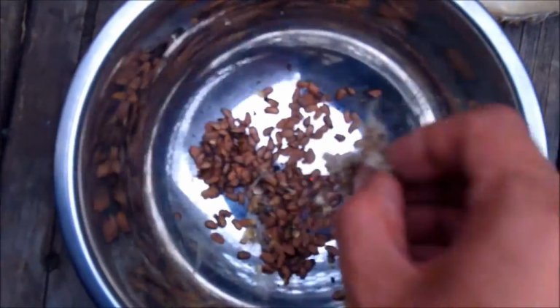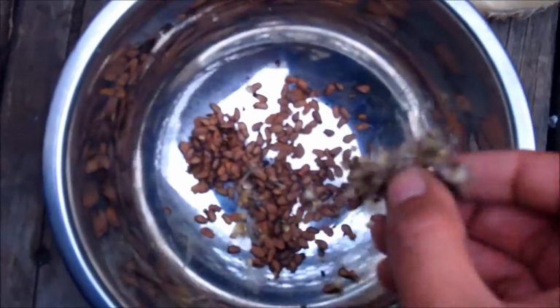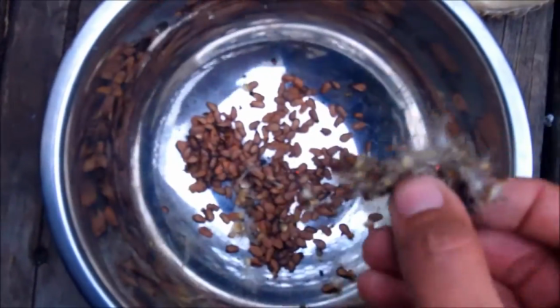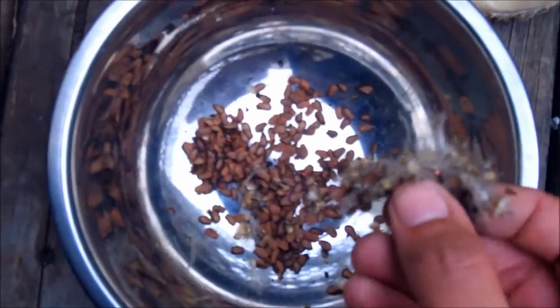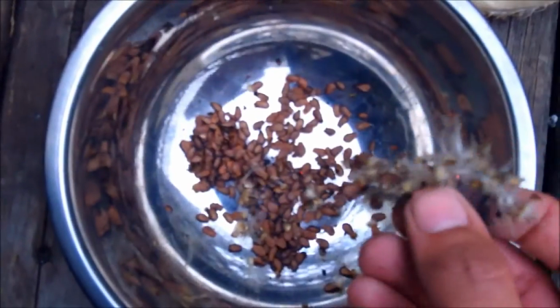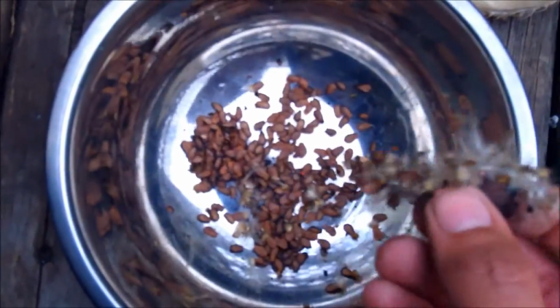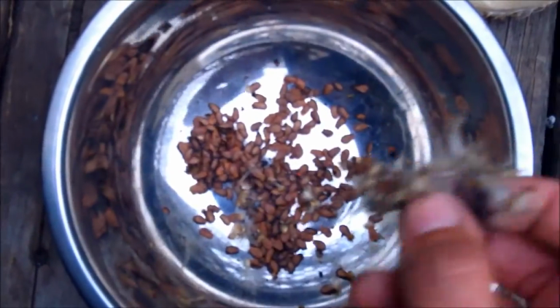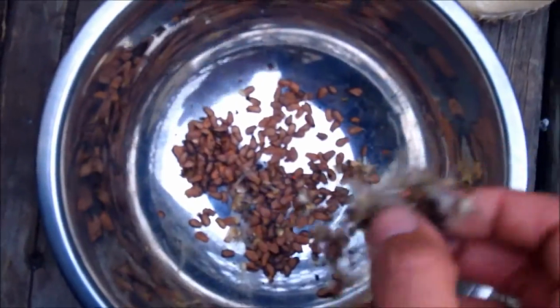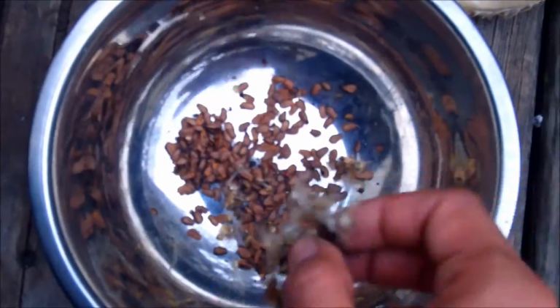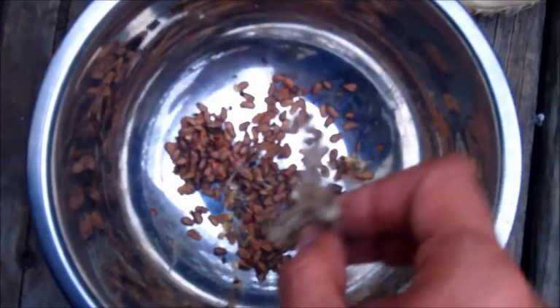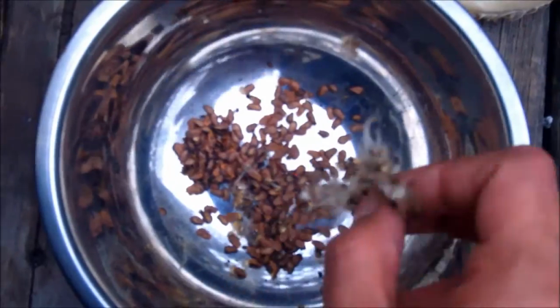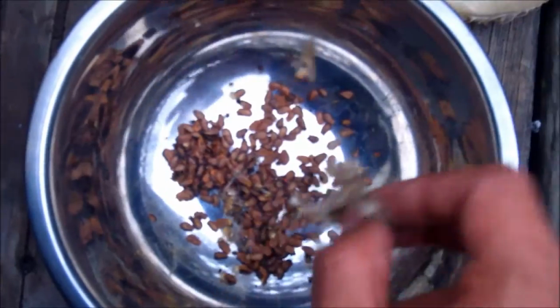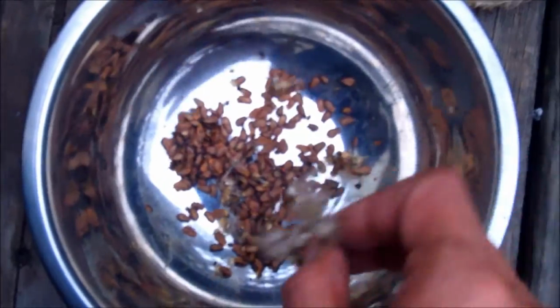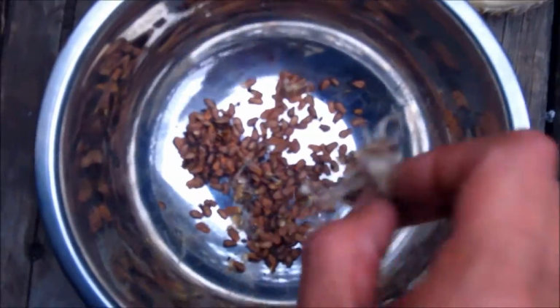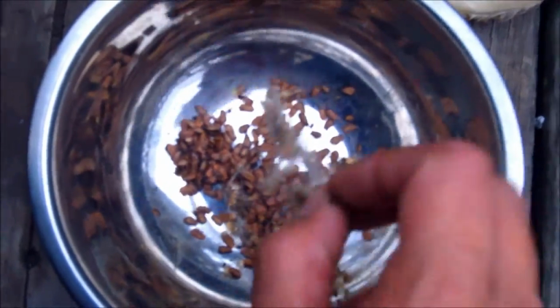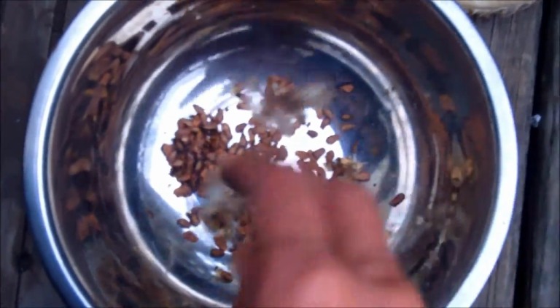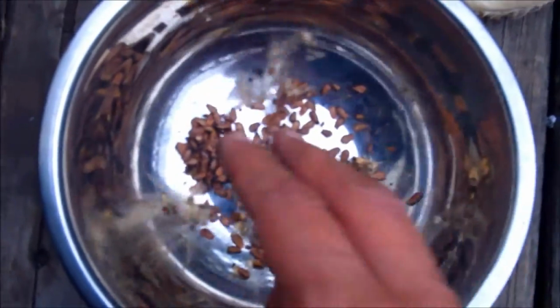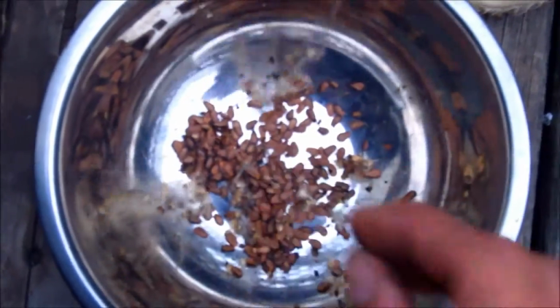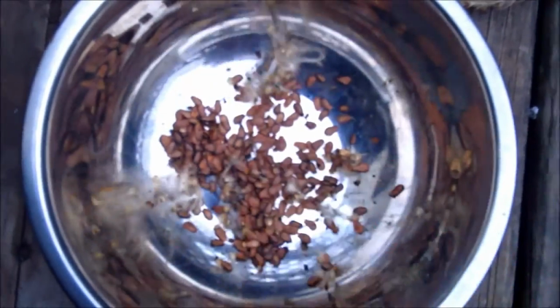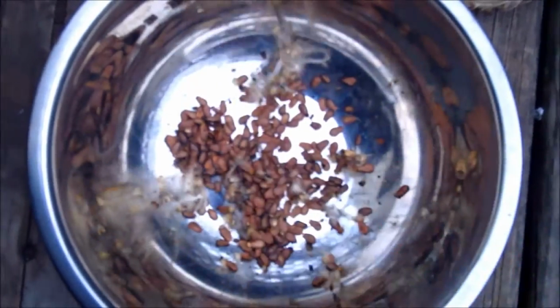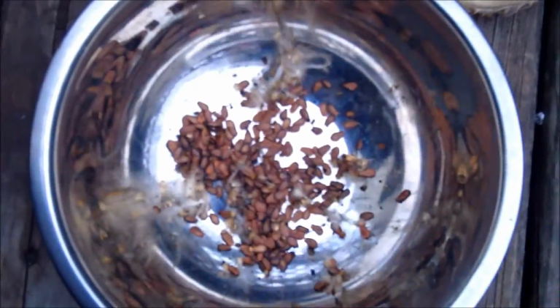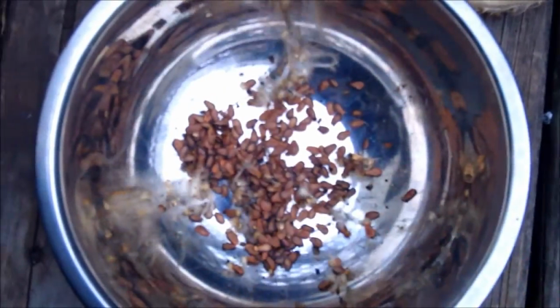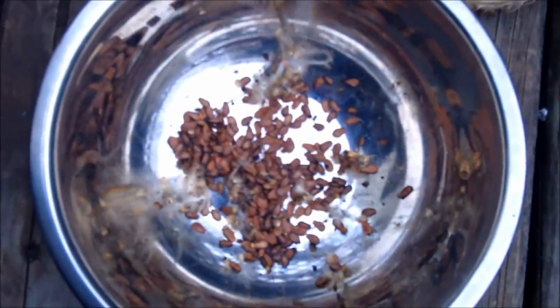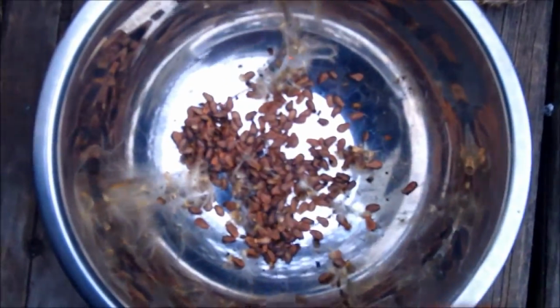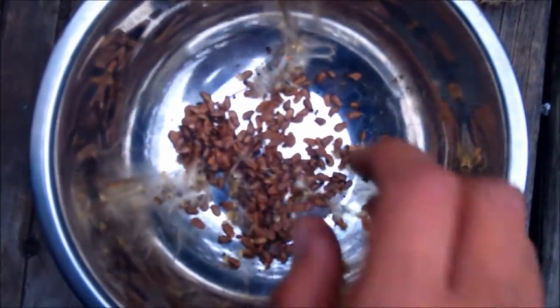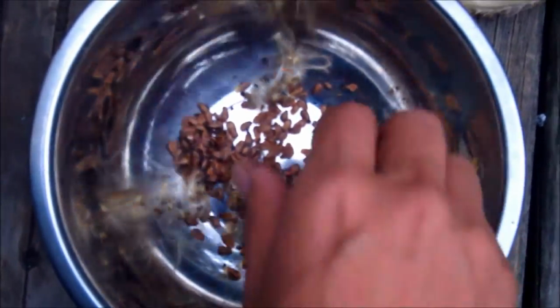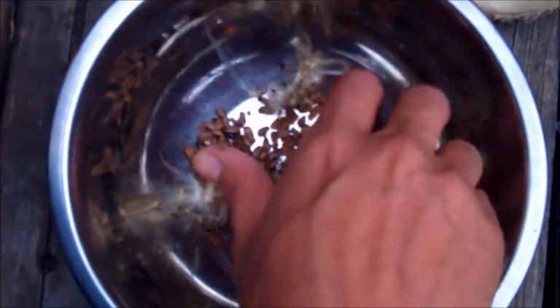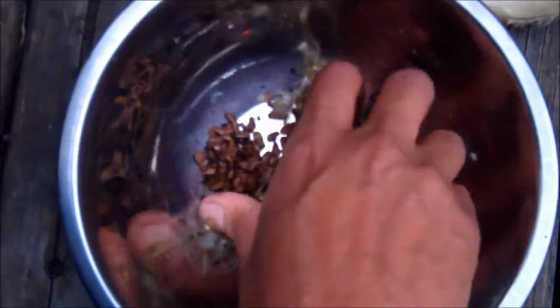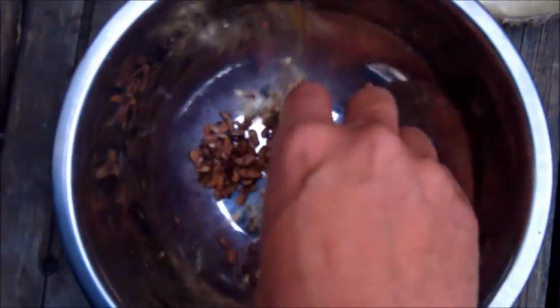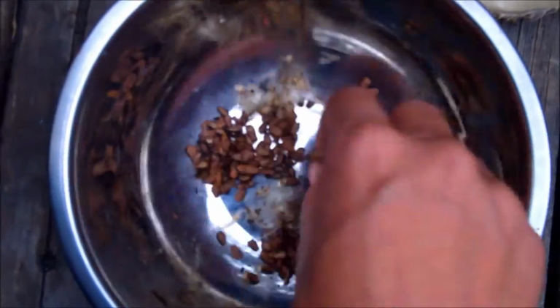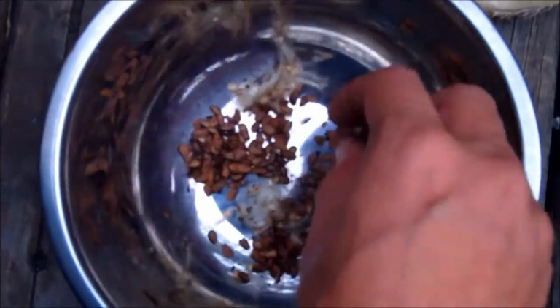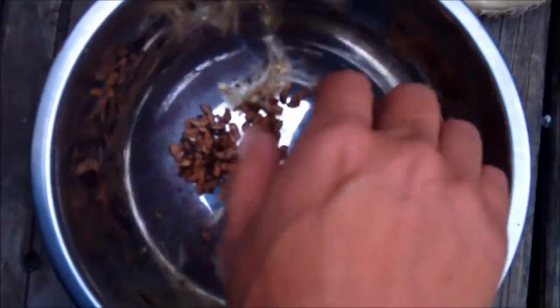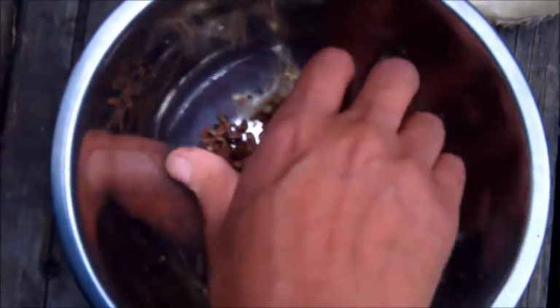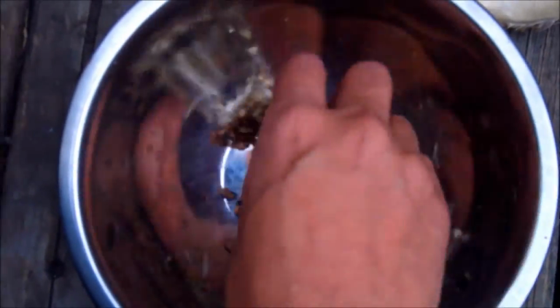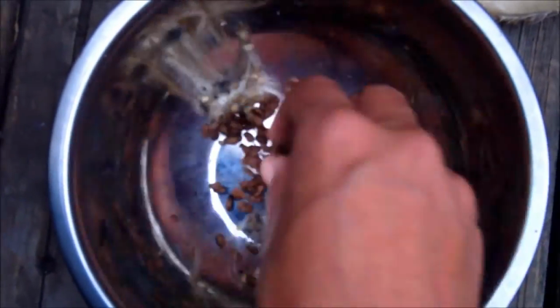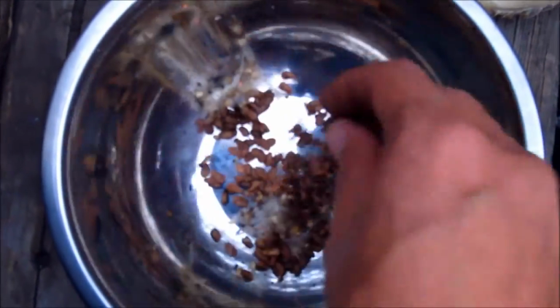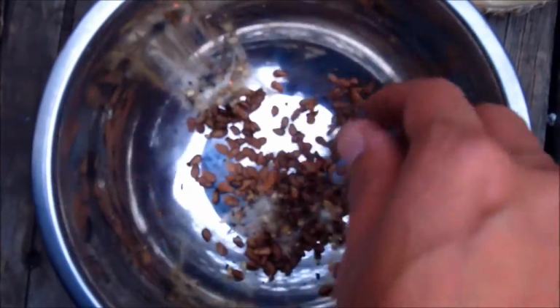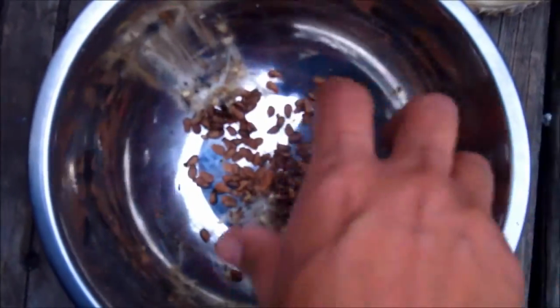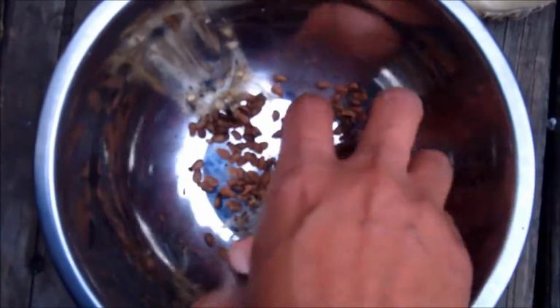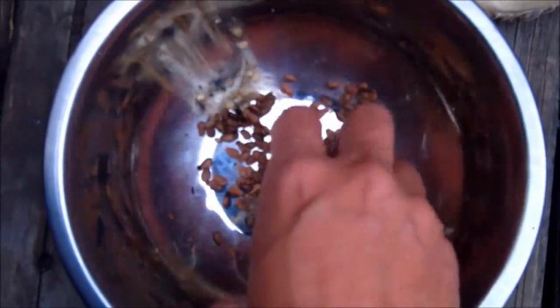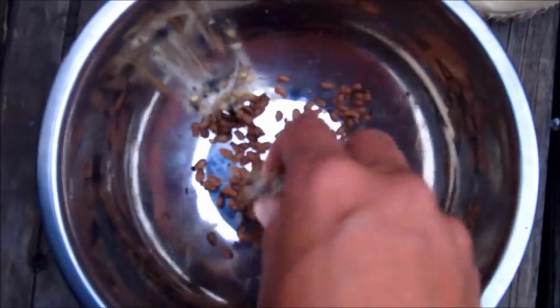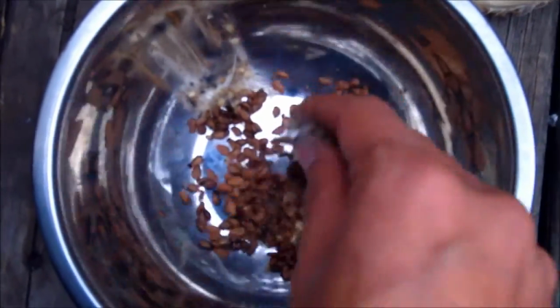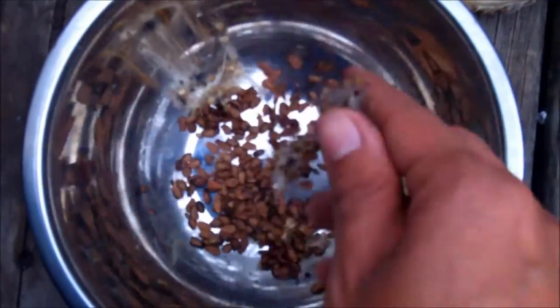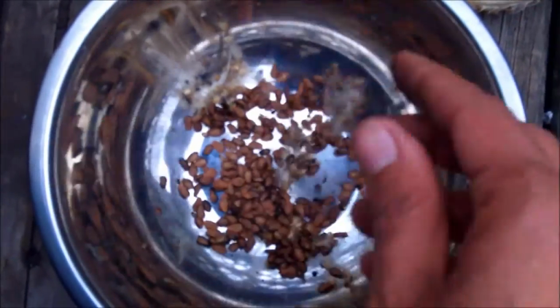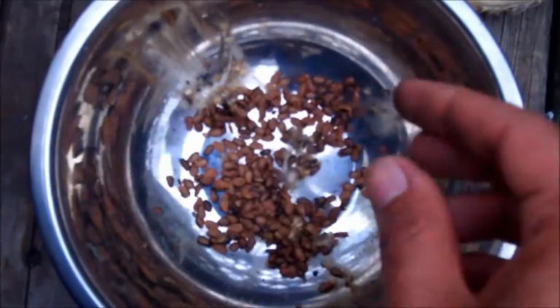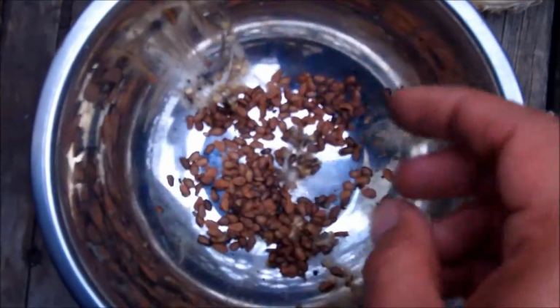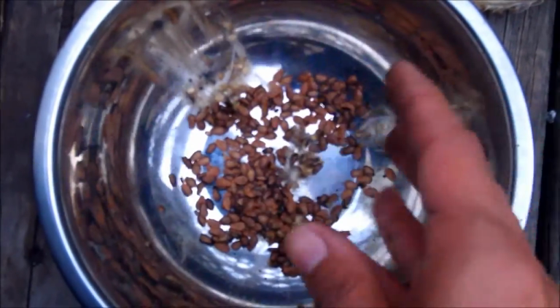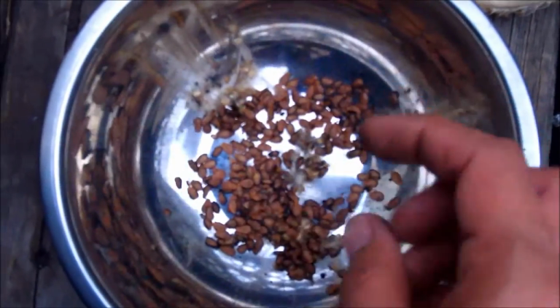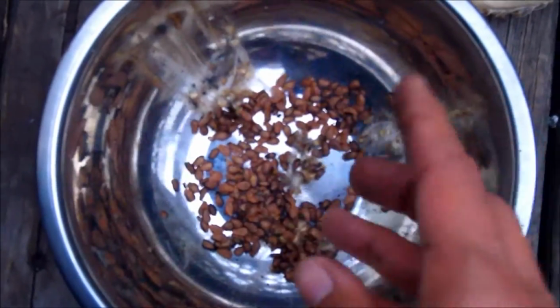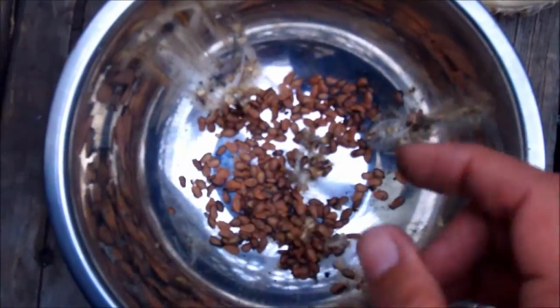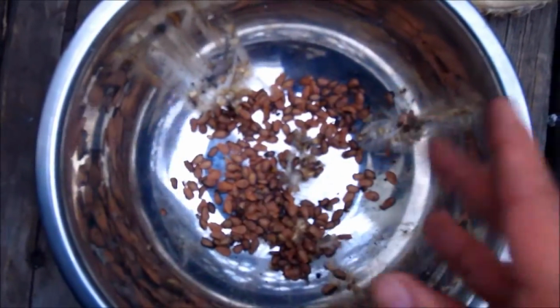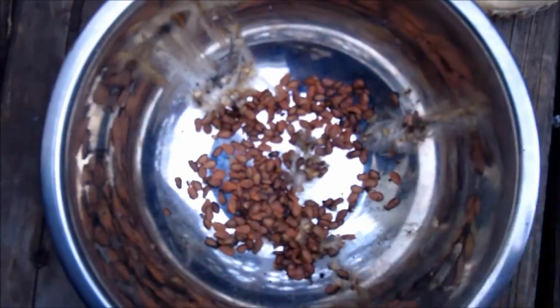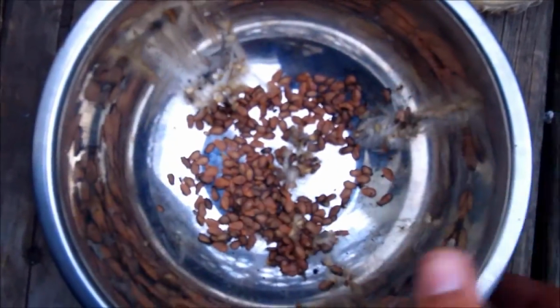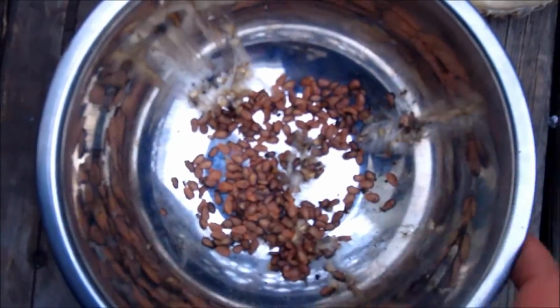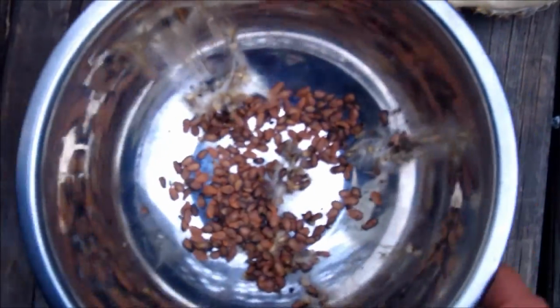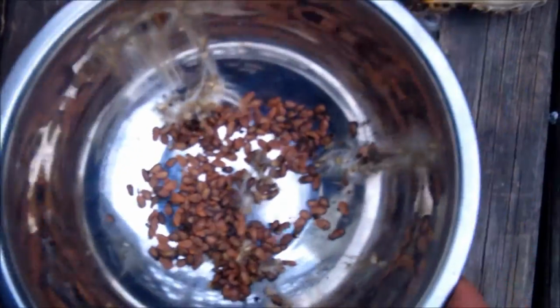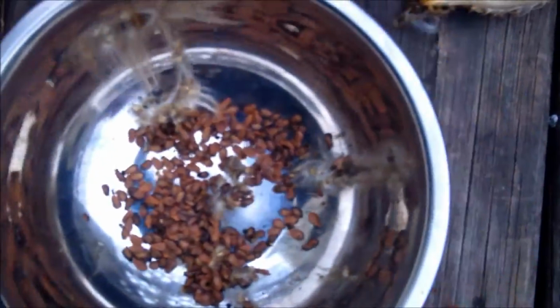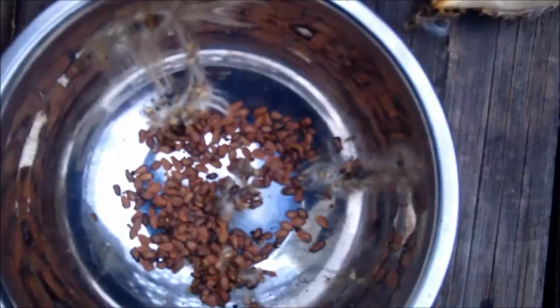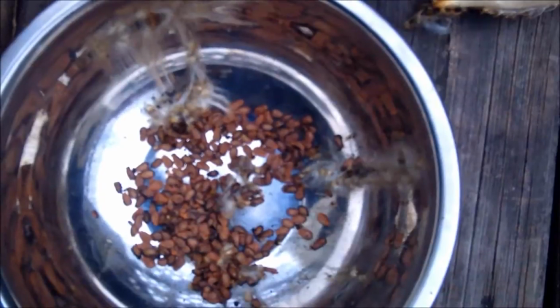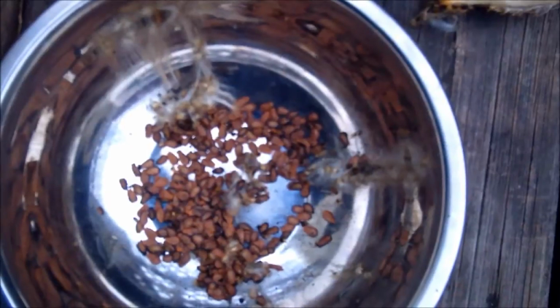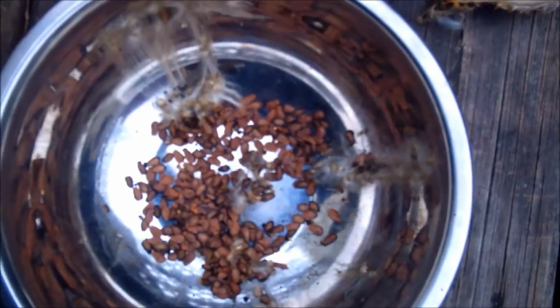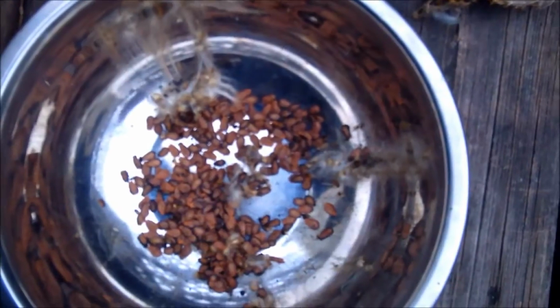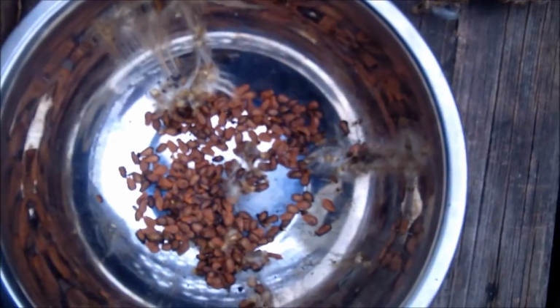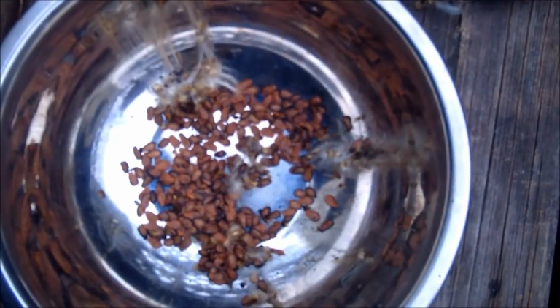And there you have it — your milkweed seed pods are now separated from the fluff and they're easier to collect and store, or go ahead and sow them into the garden.